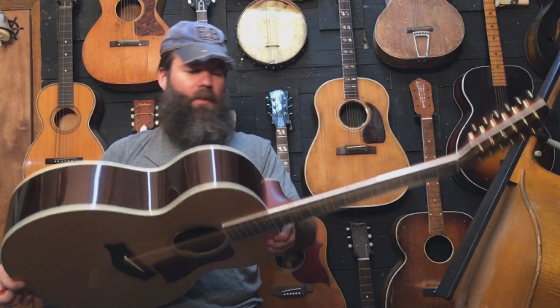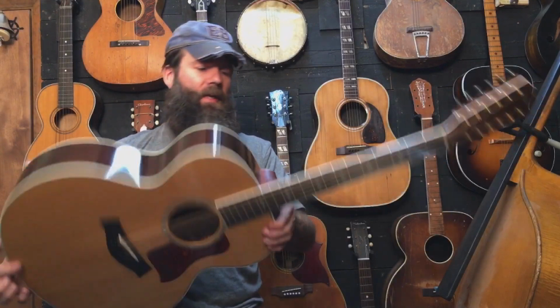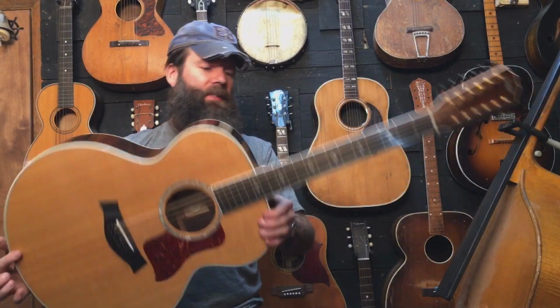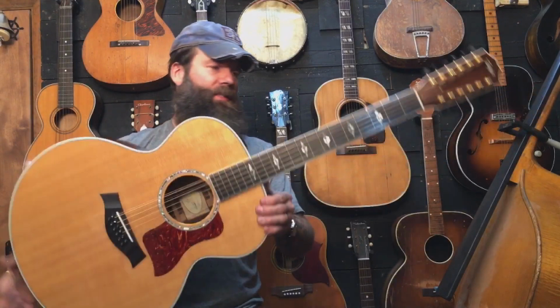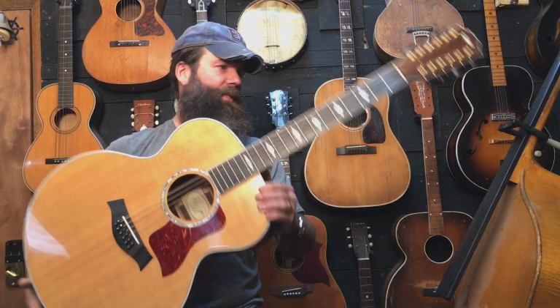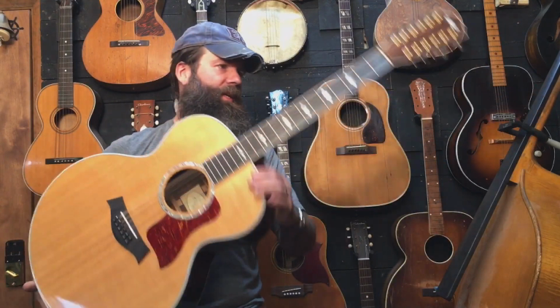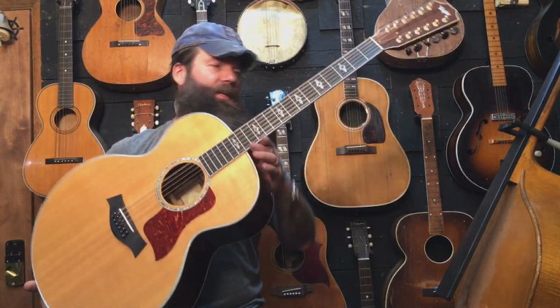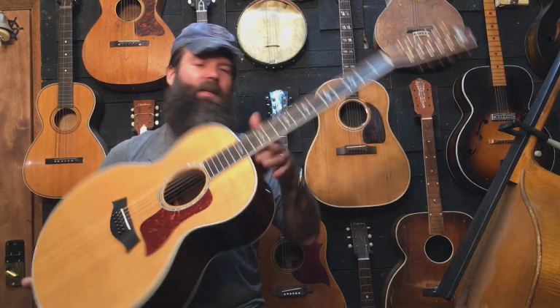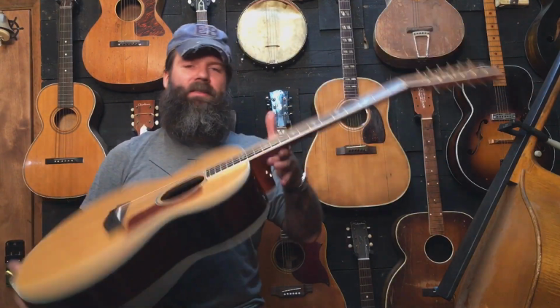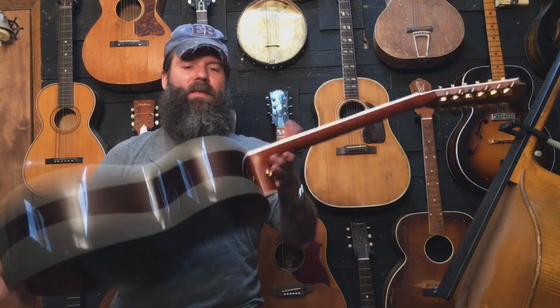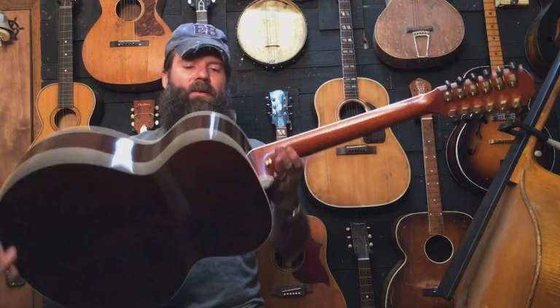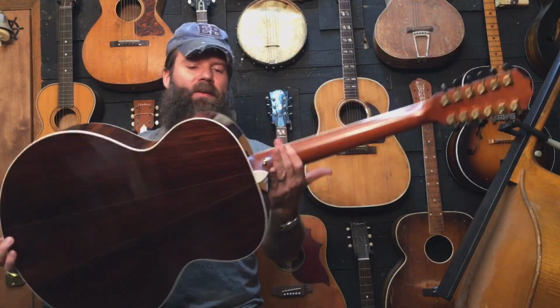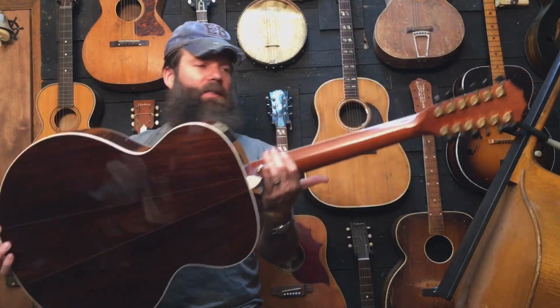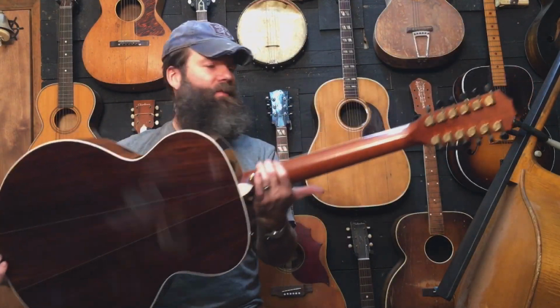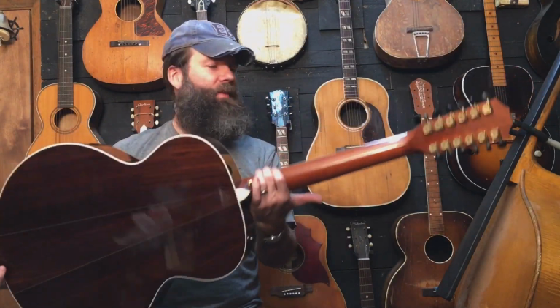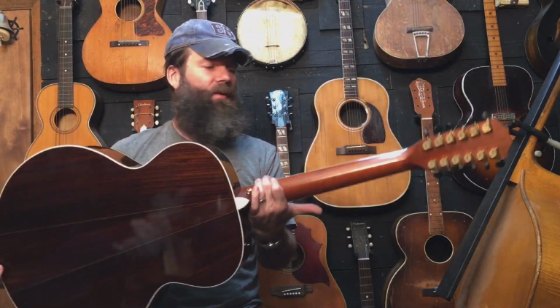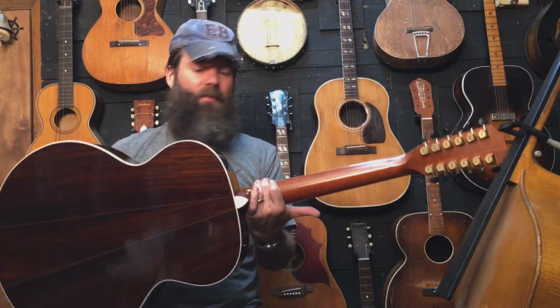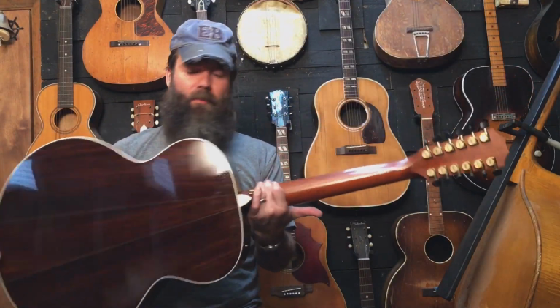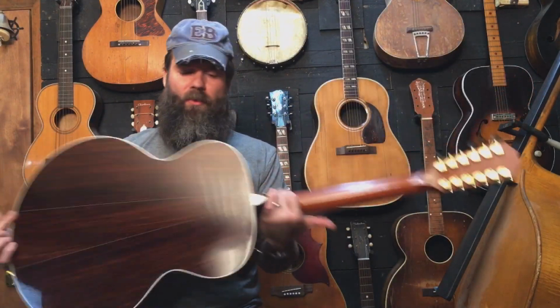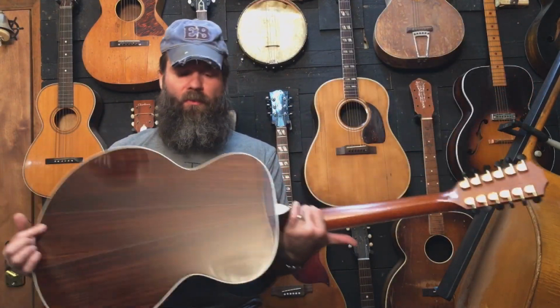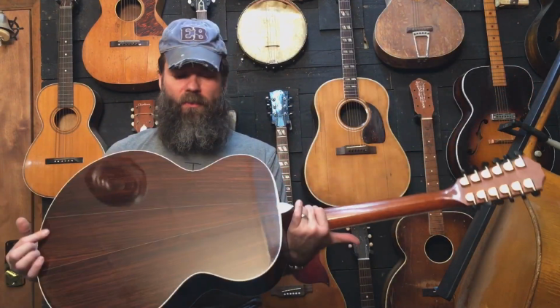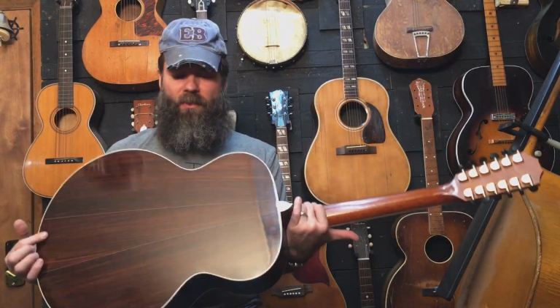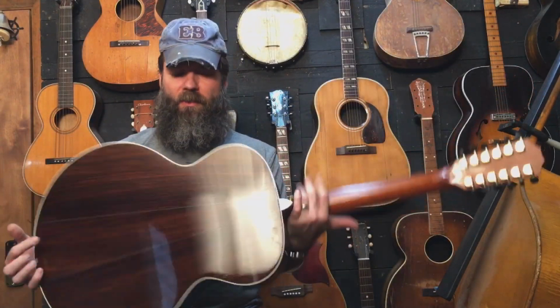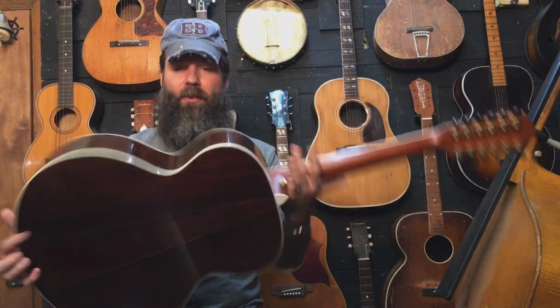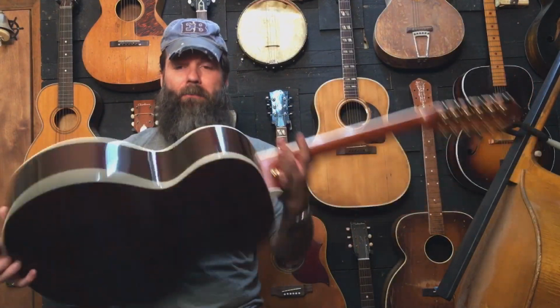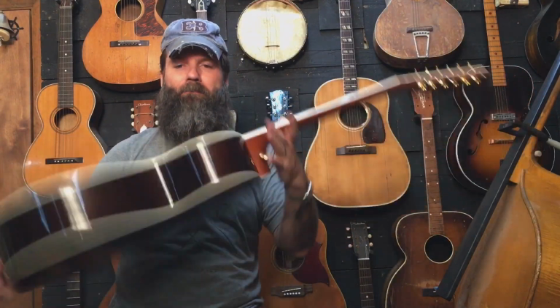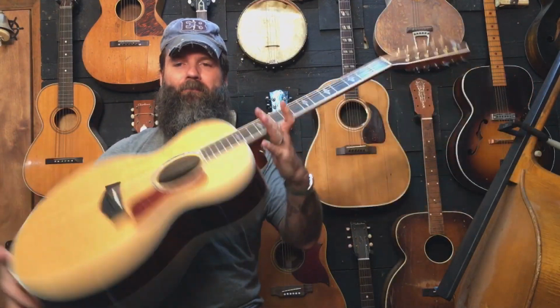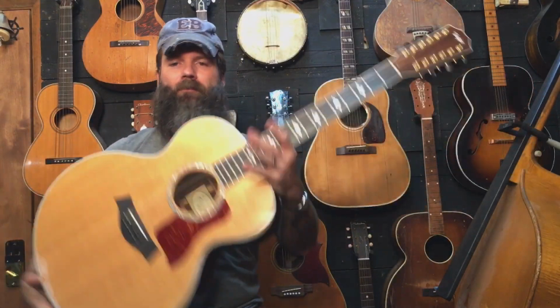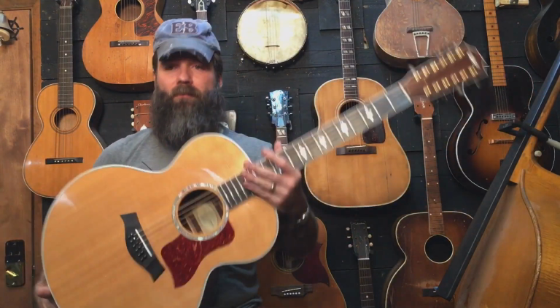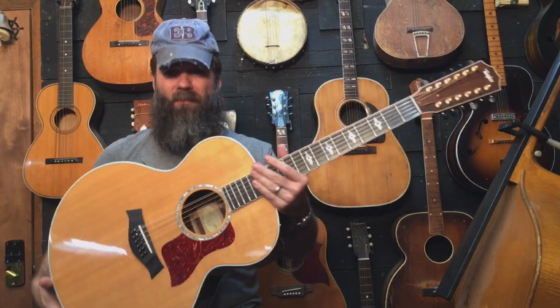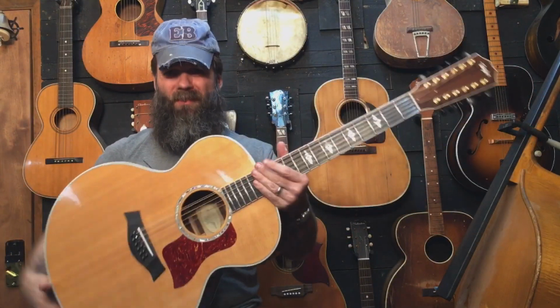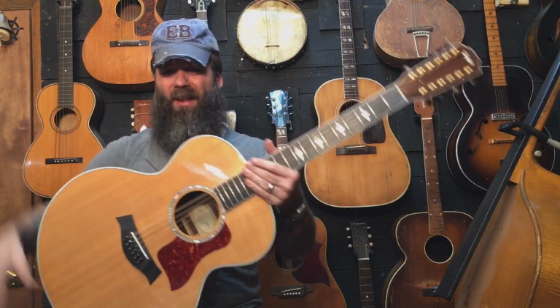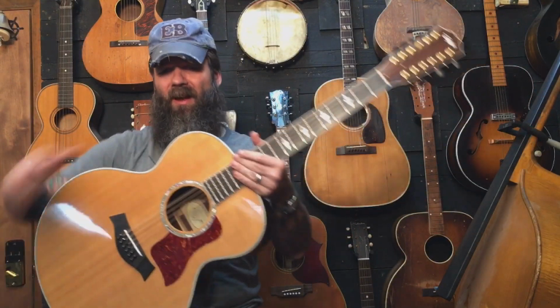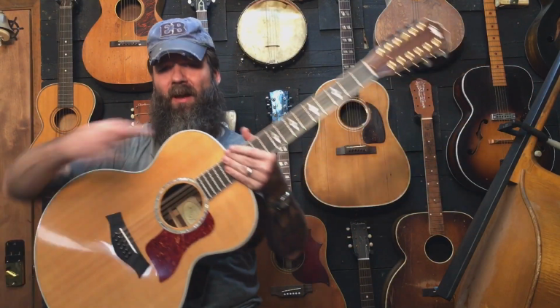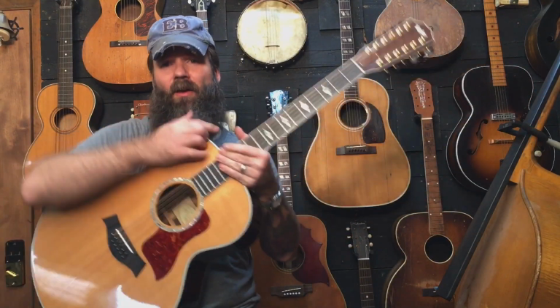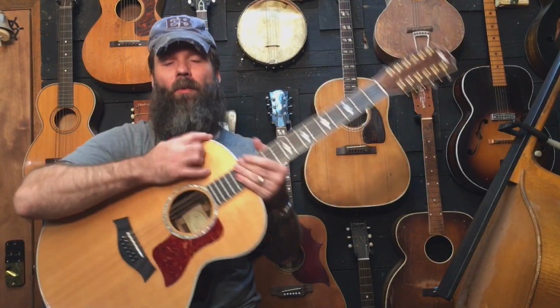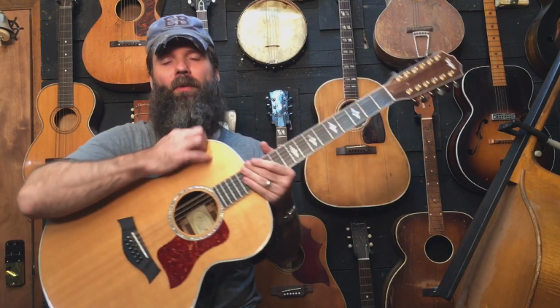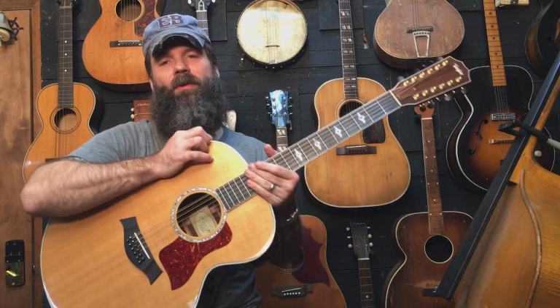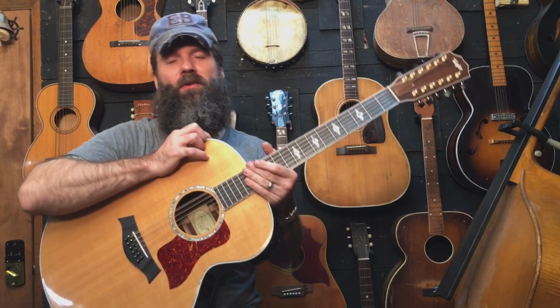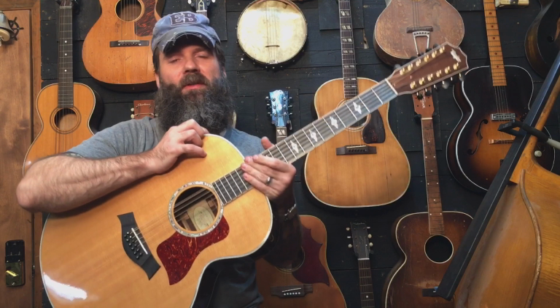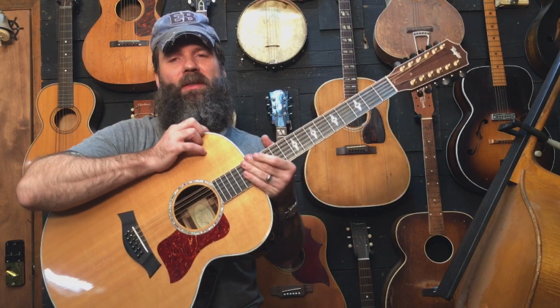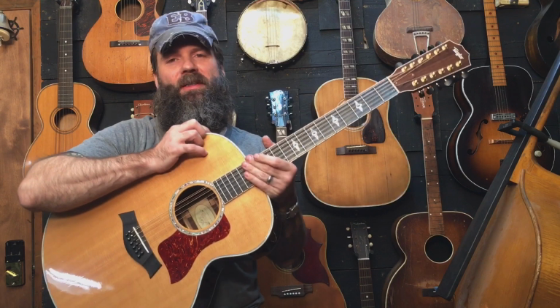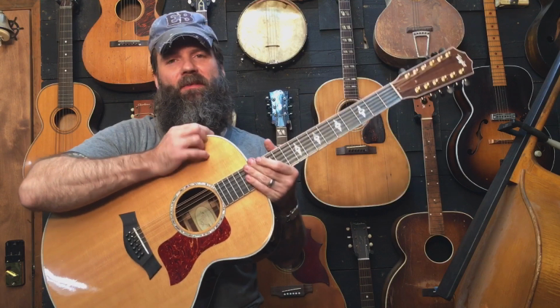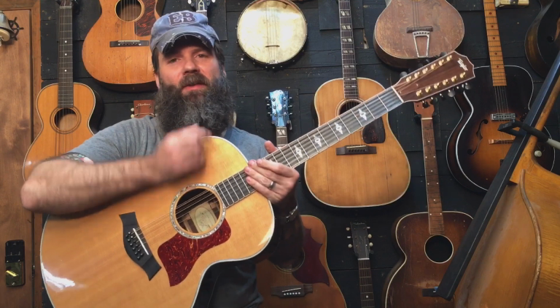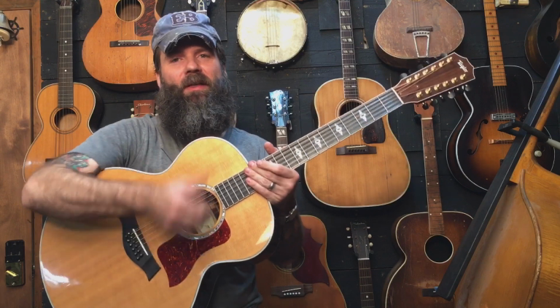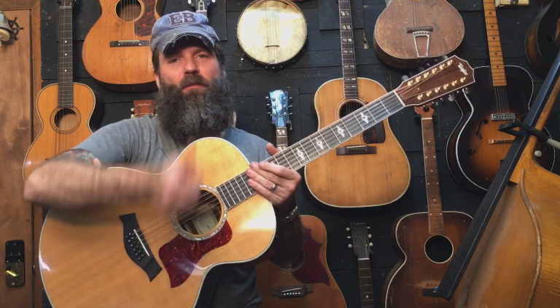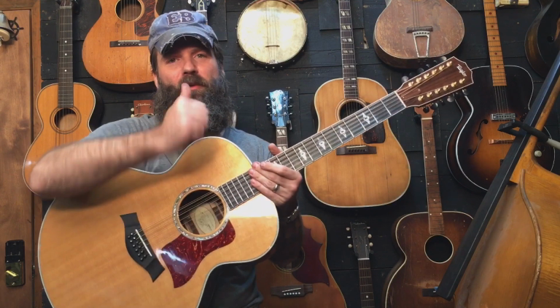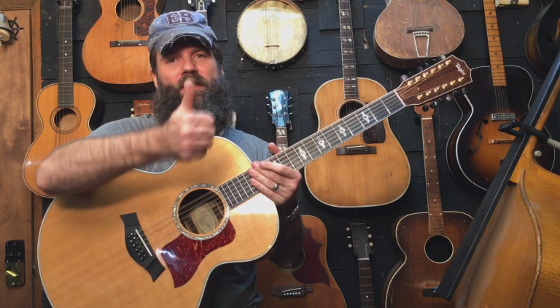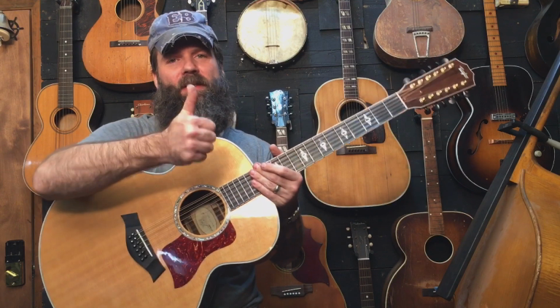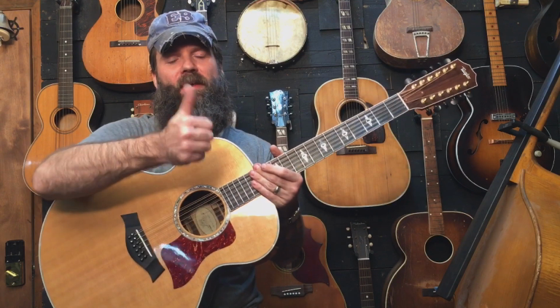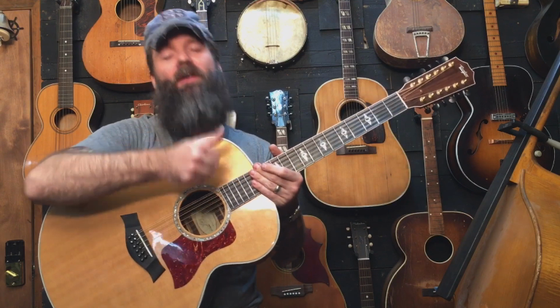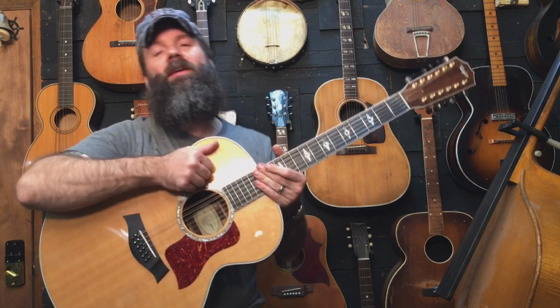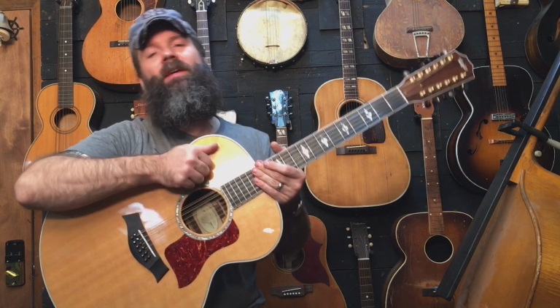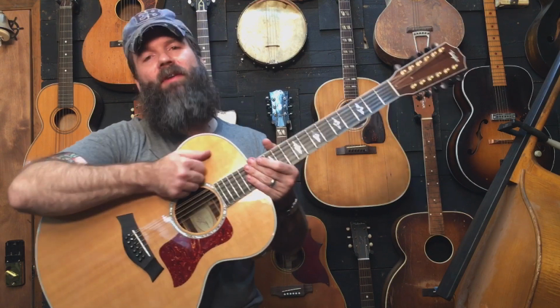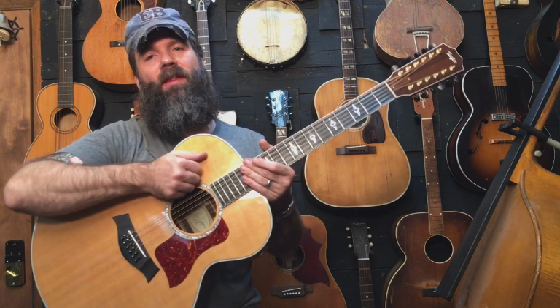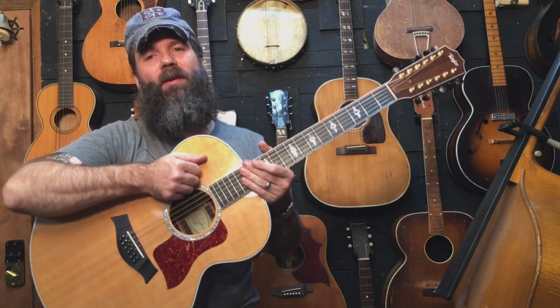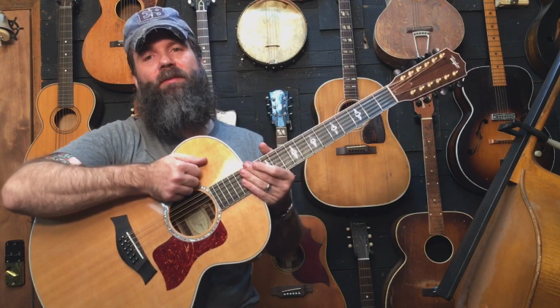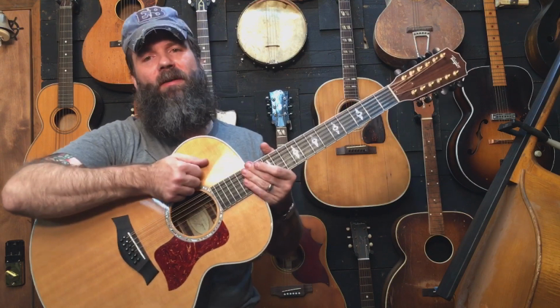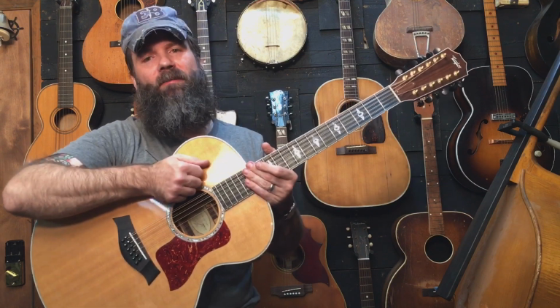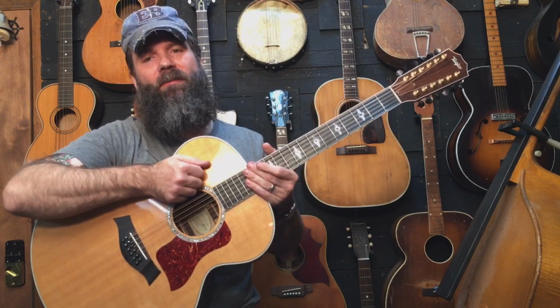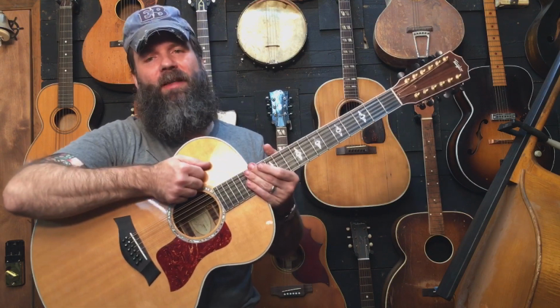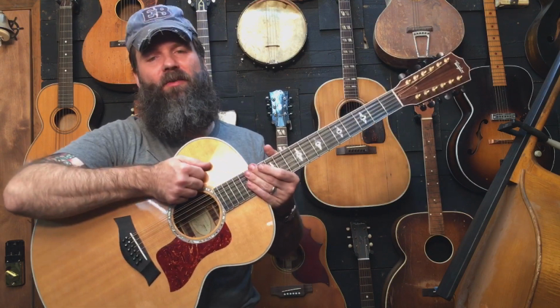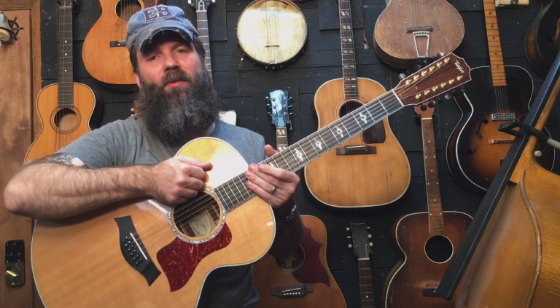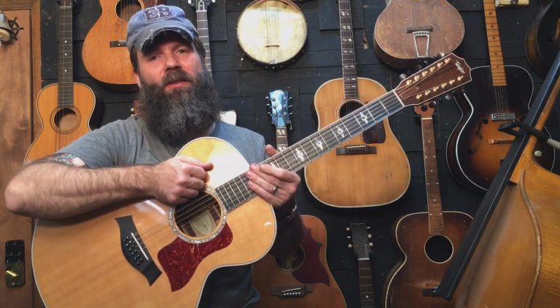Lots of sustain, lots of tone, lots of volume — beautiful guitar. I hope you enjoyed this. If you did, please give it a thumbs up. Thanks for watching.